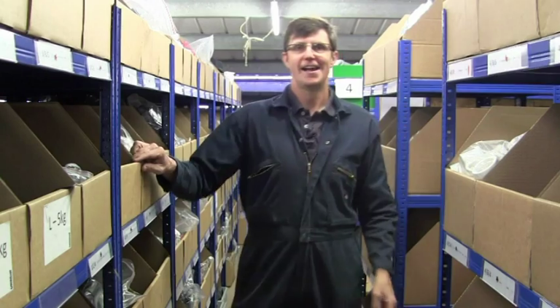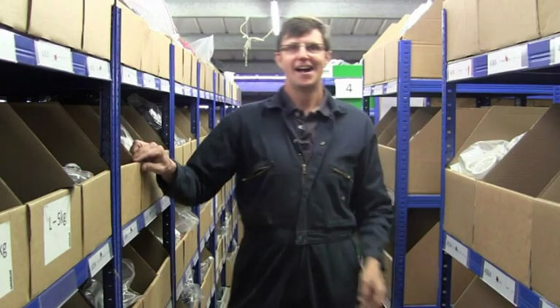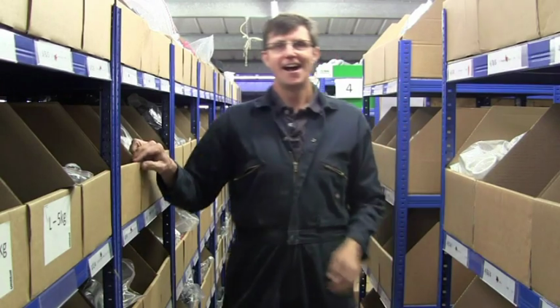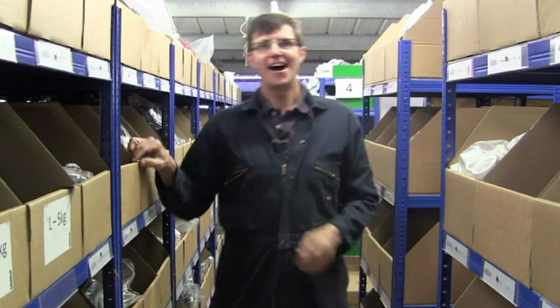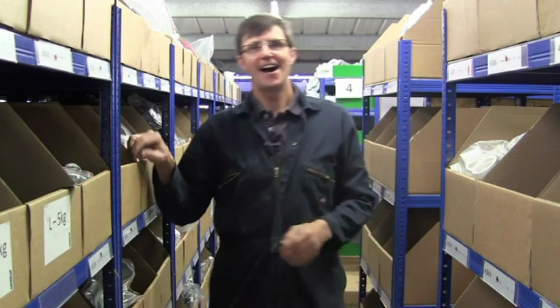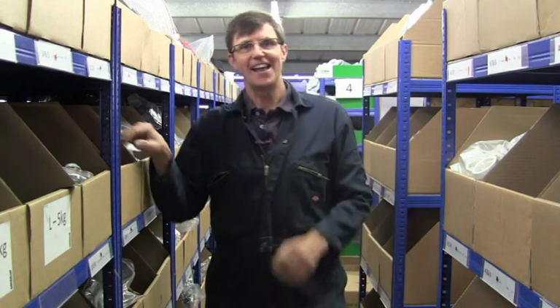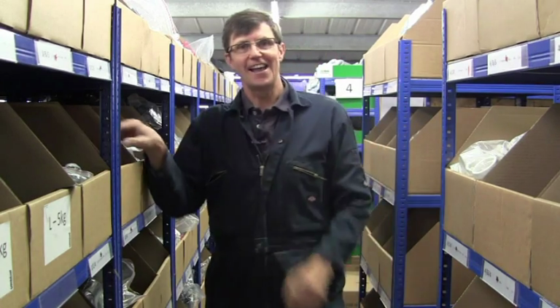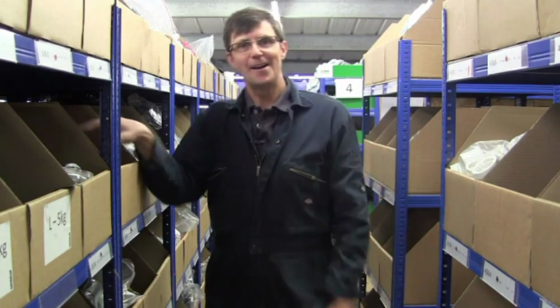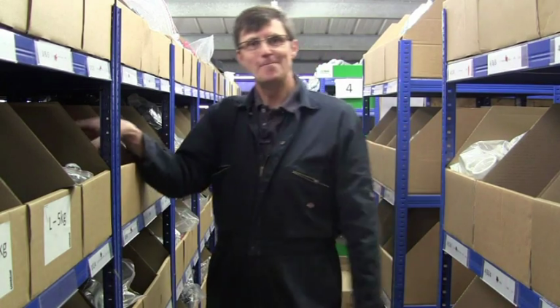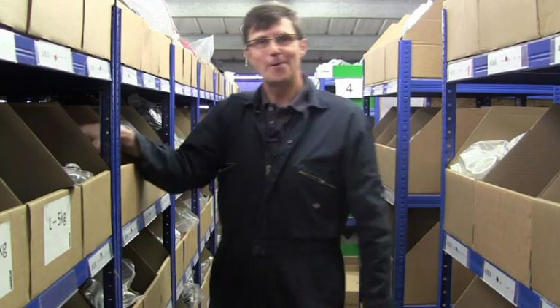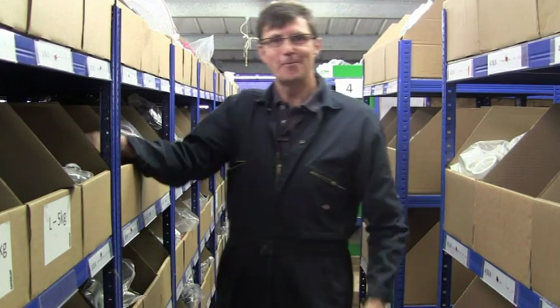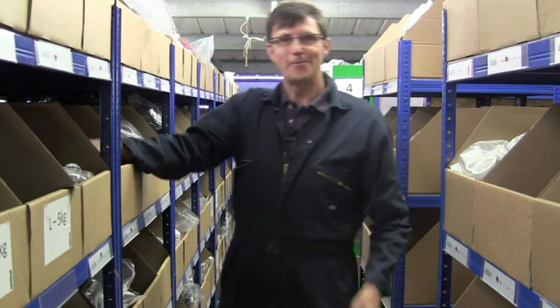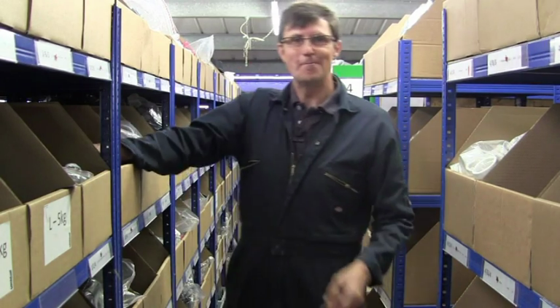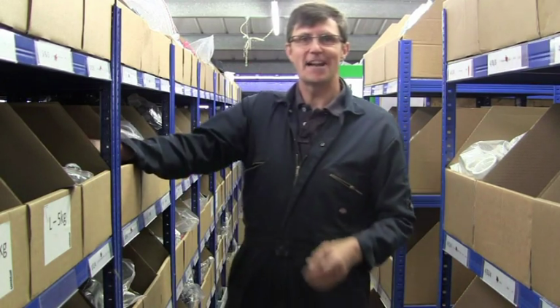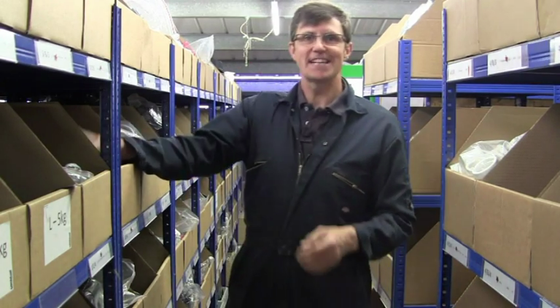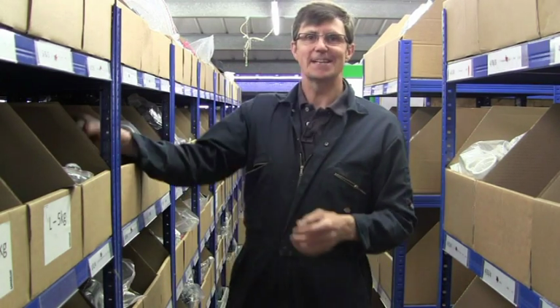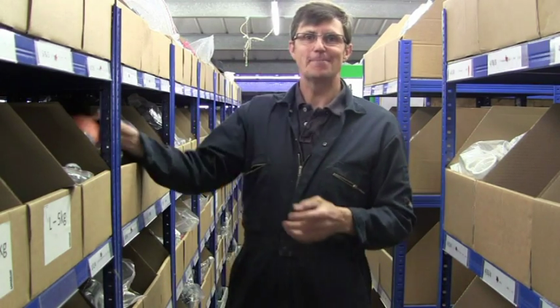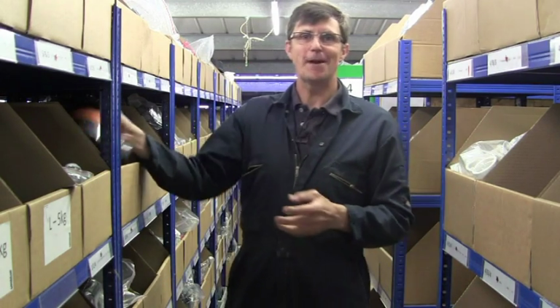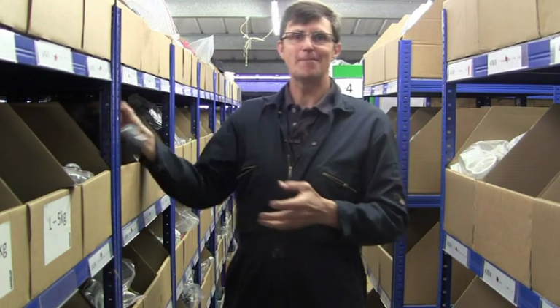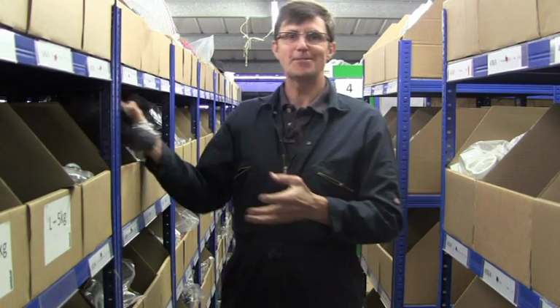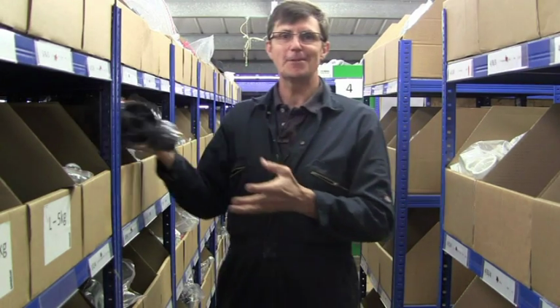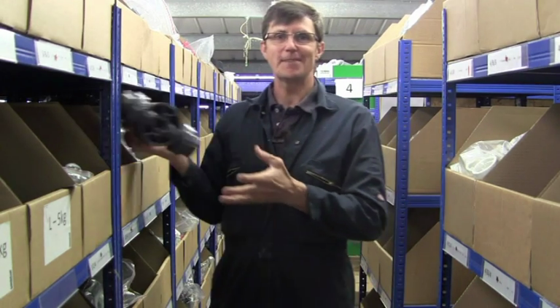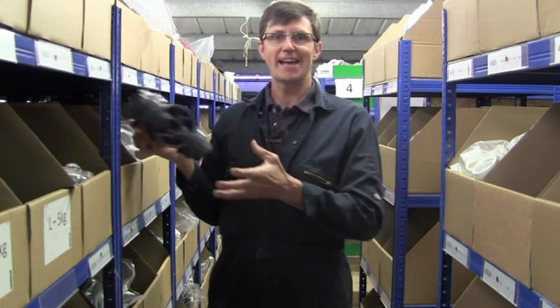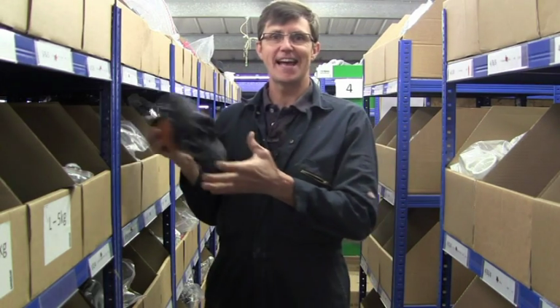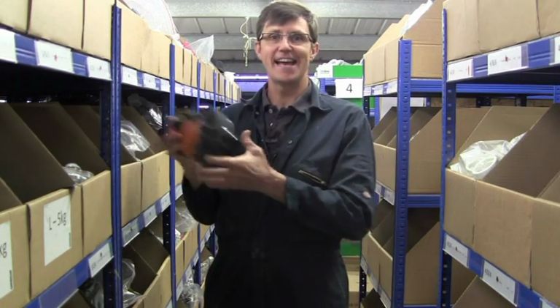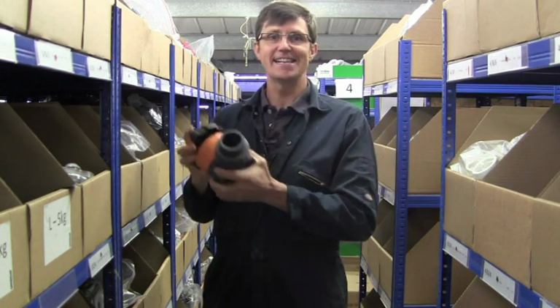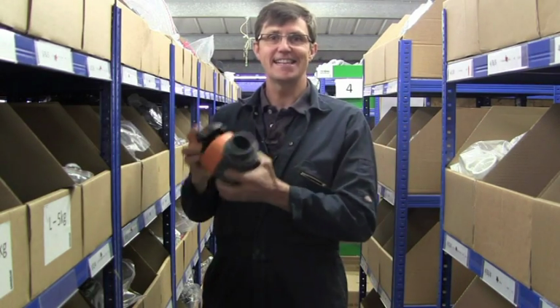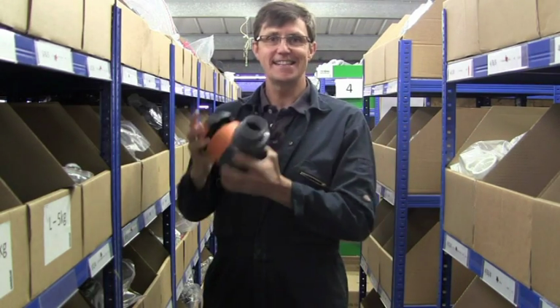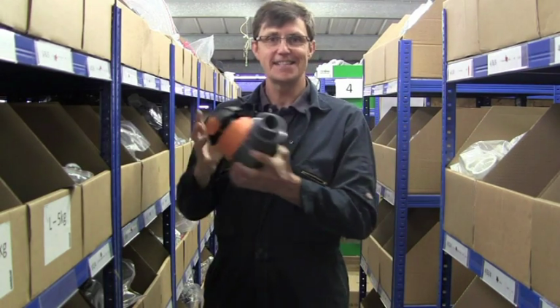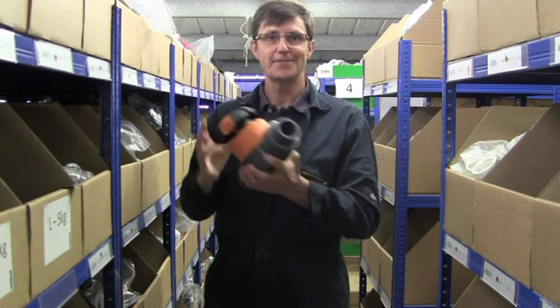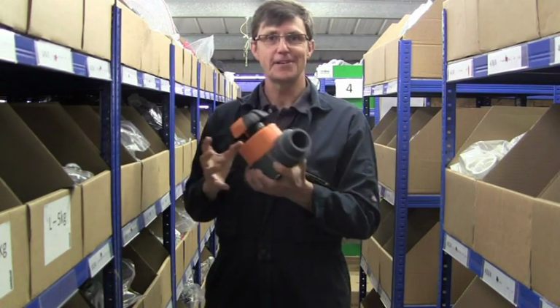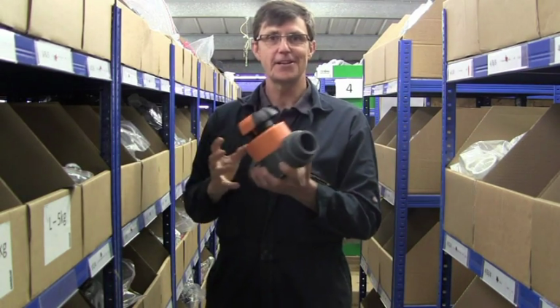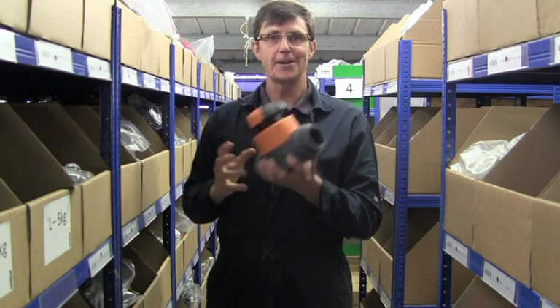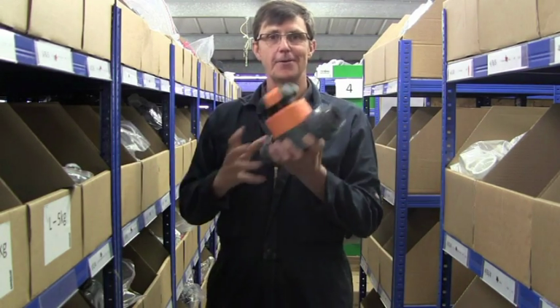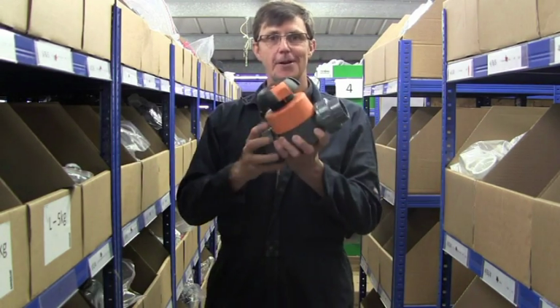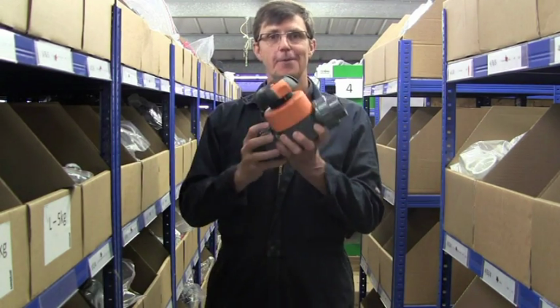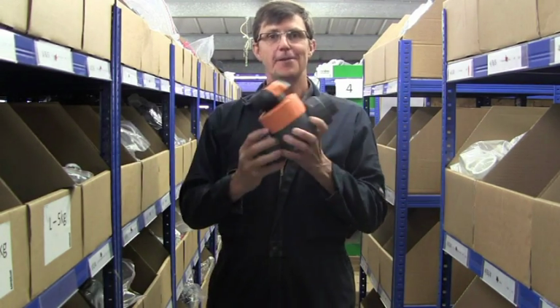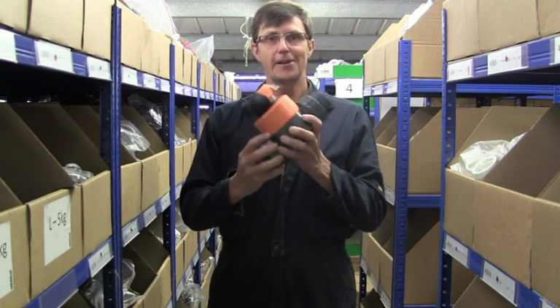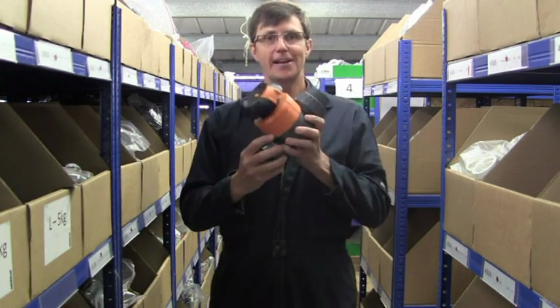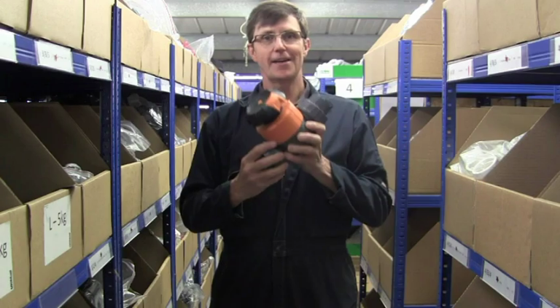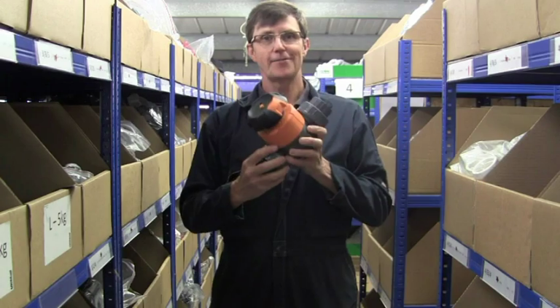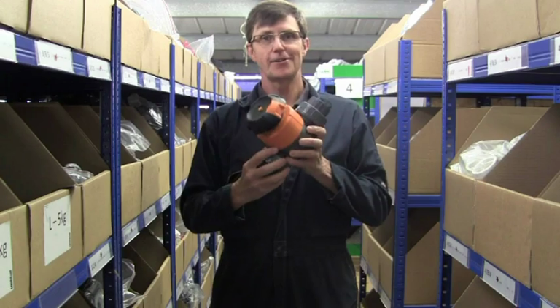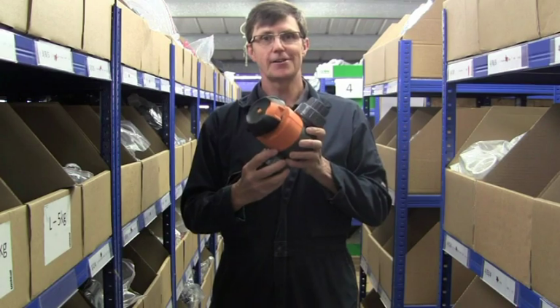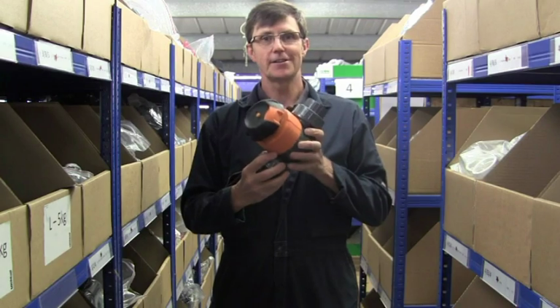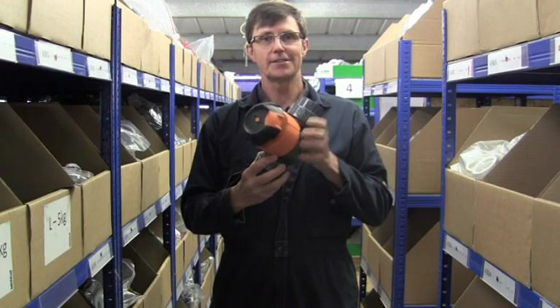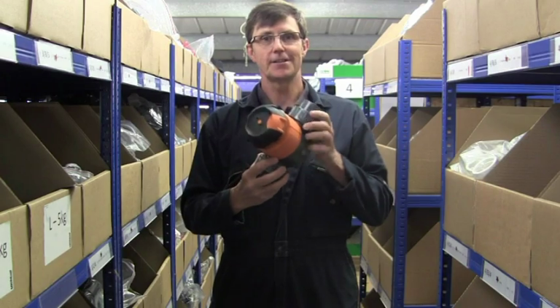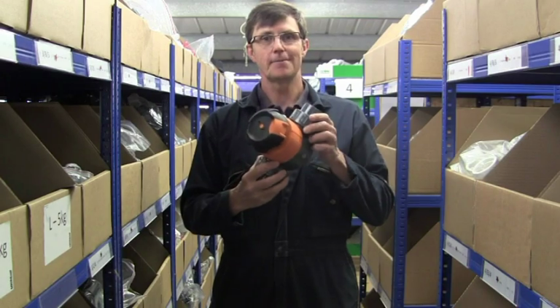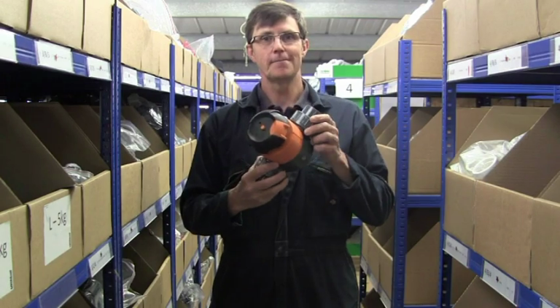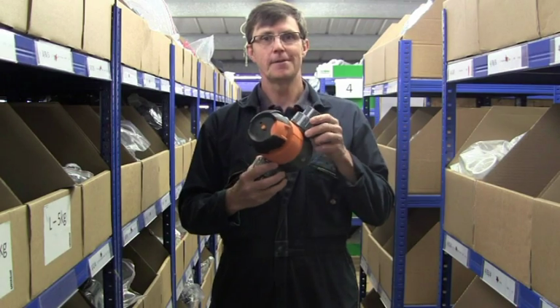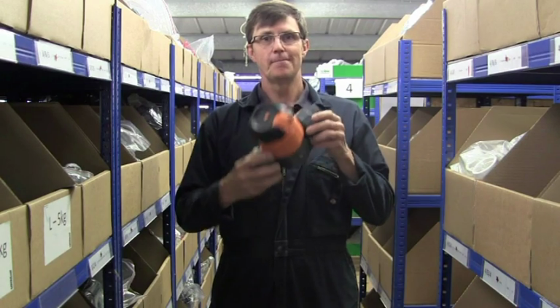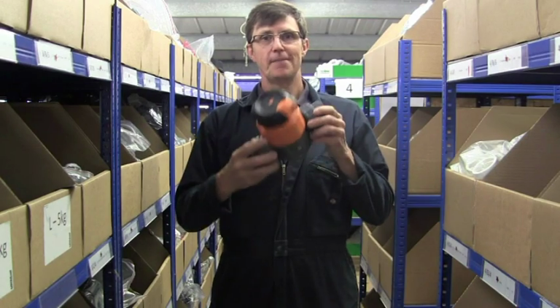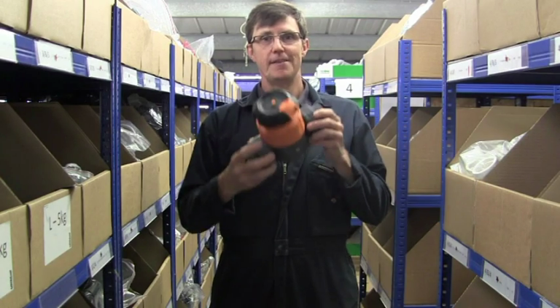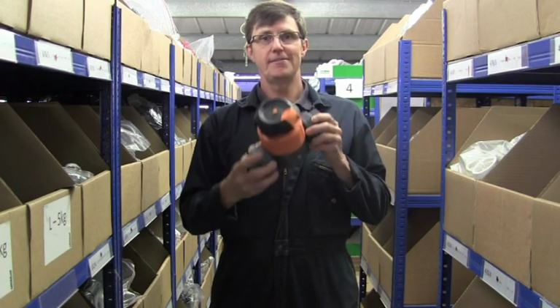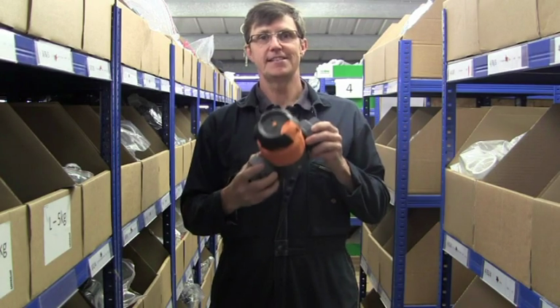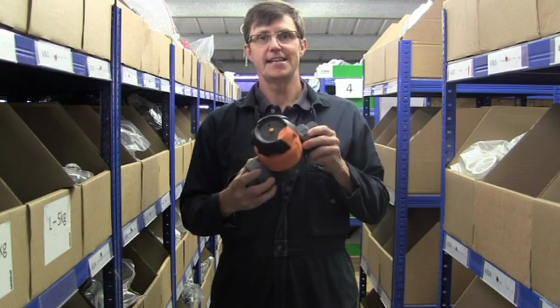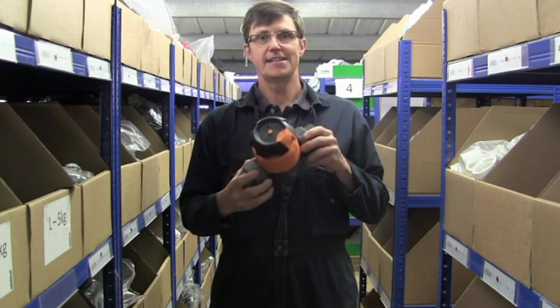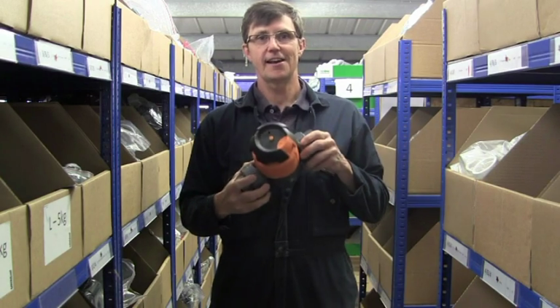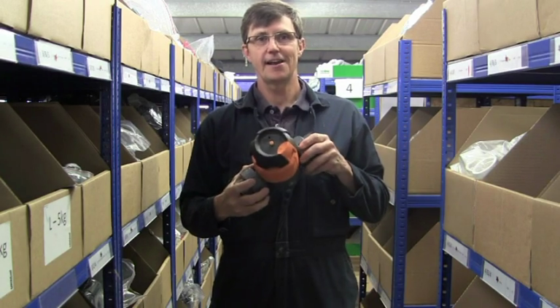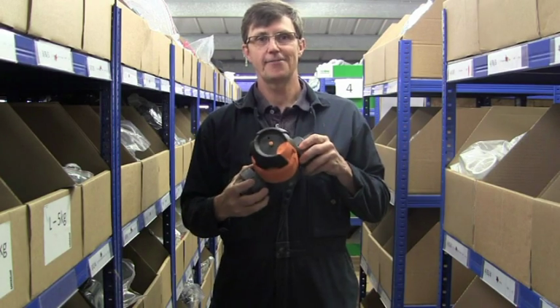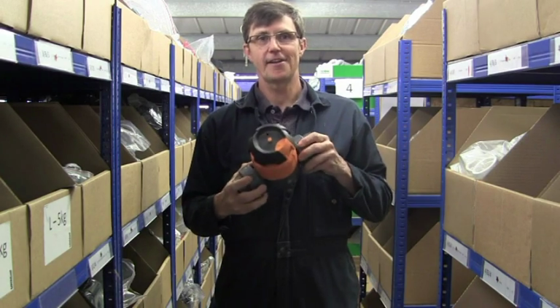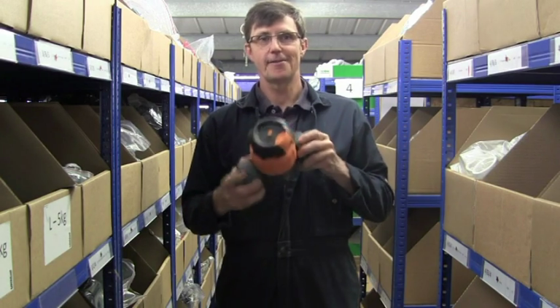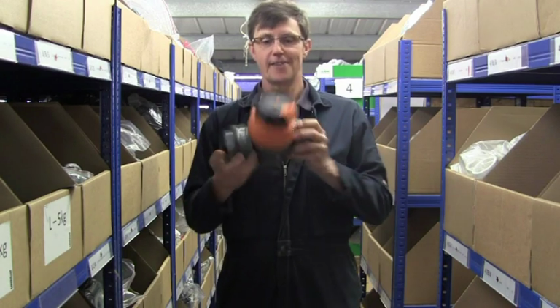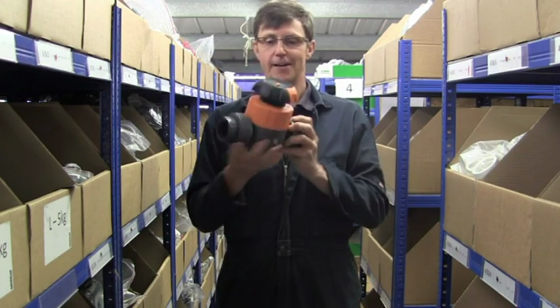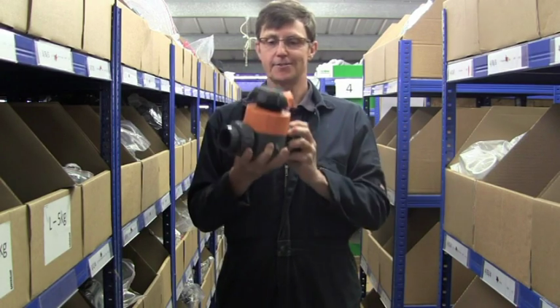Hi, I'm Bob from Plastic Pipe Shop and in this video we're going to have a look at some PVC diaphragm valves.